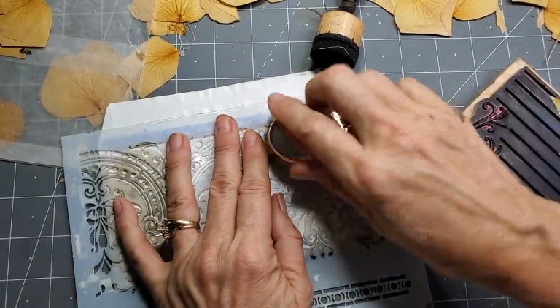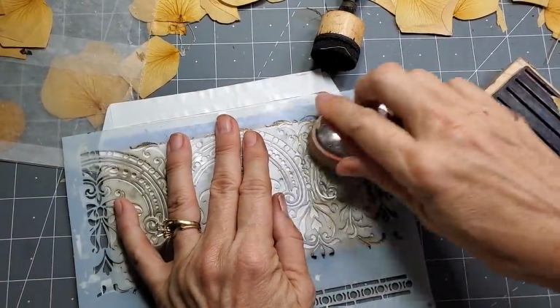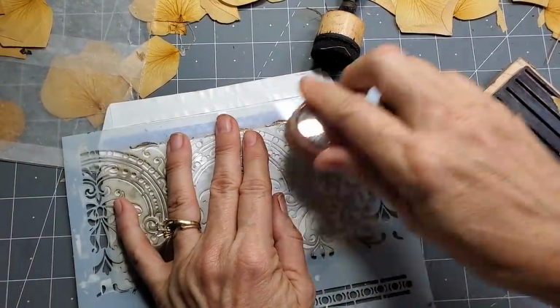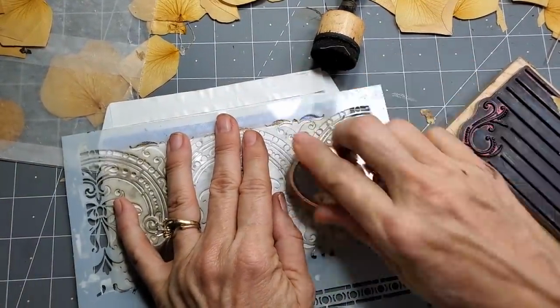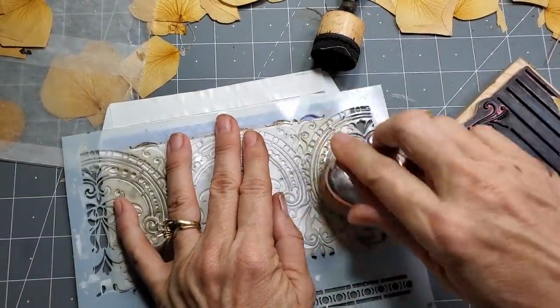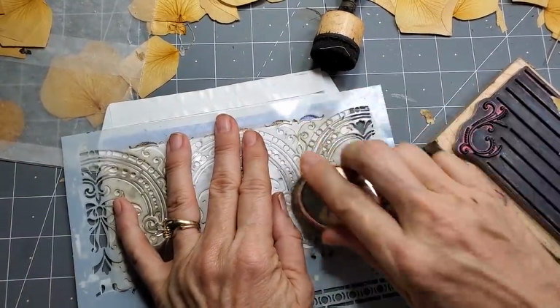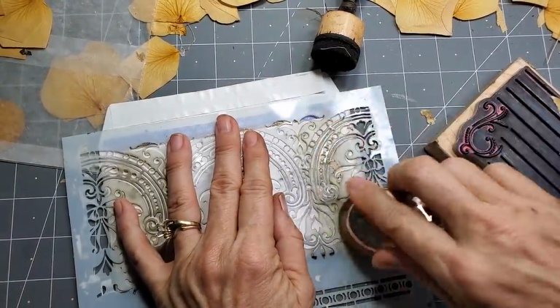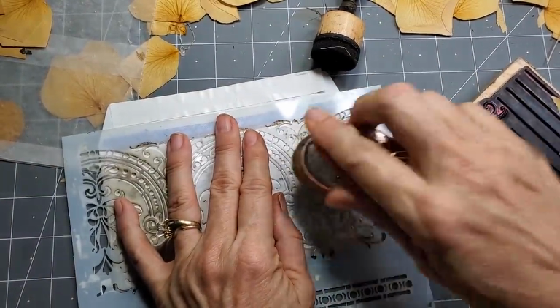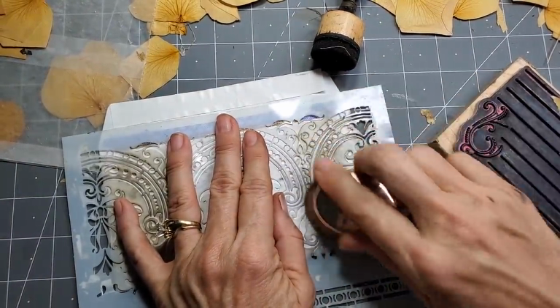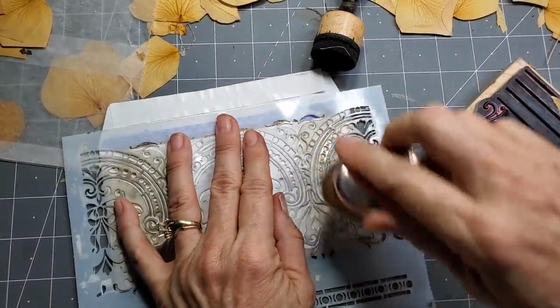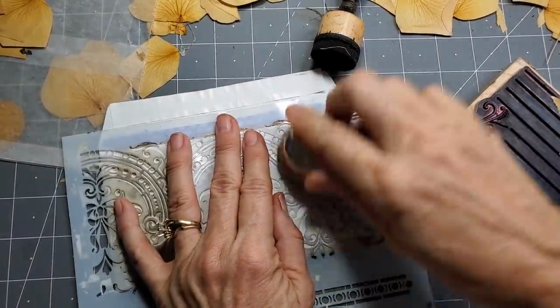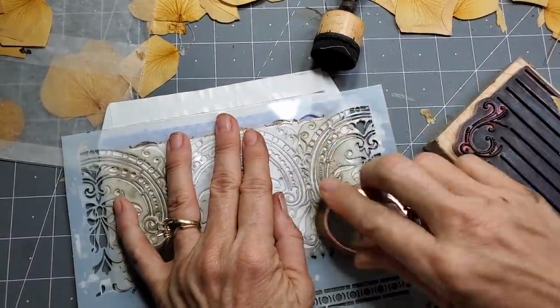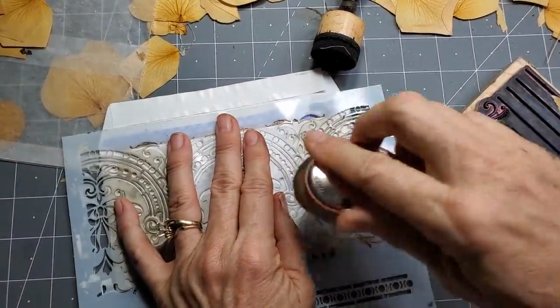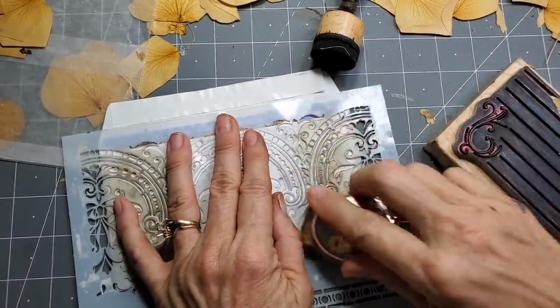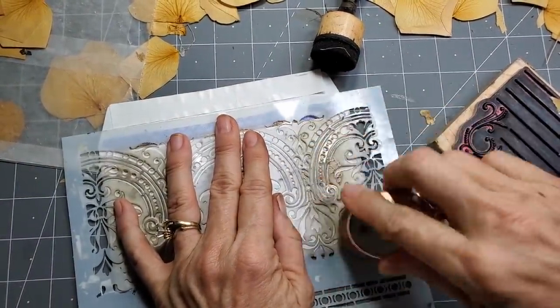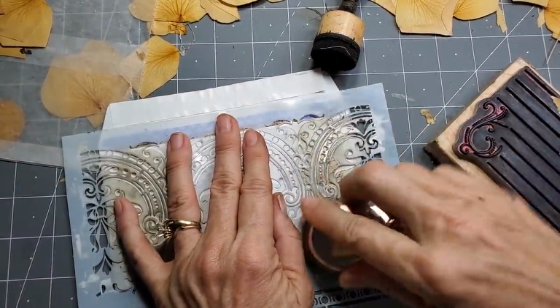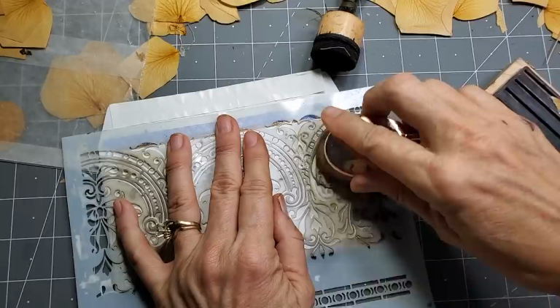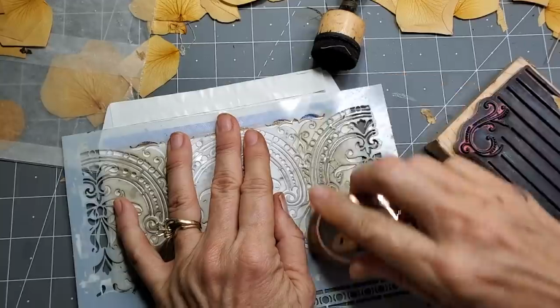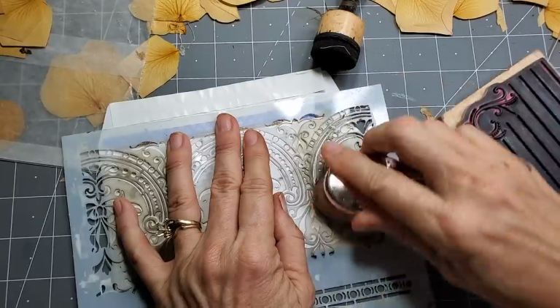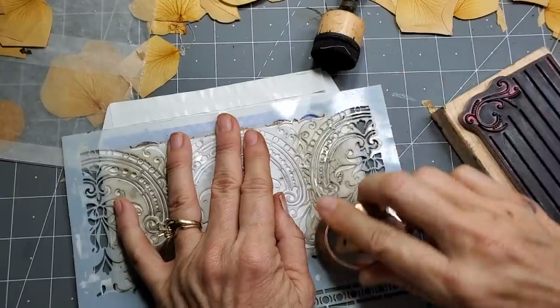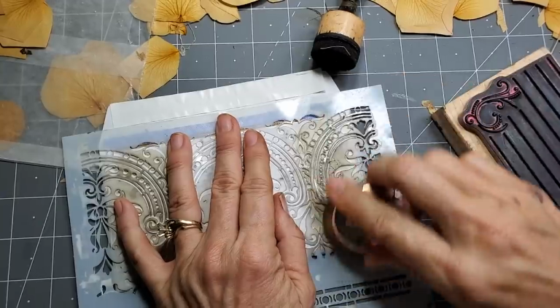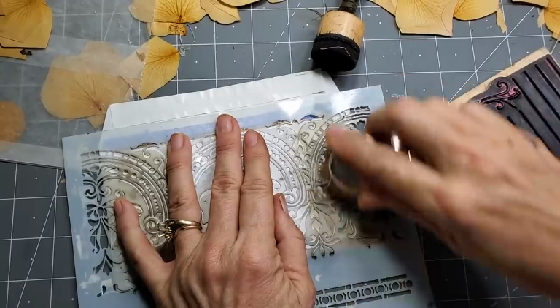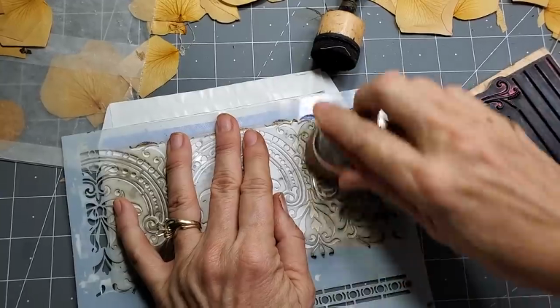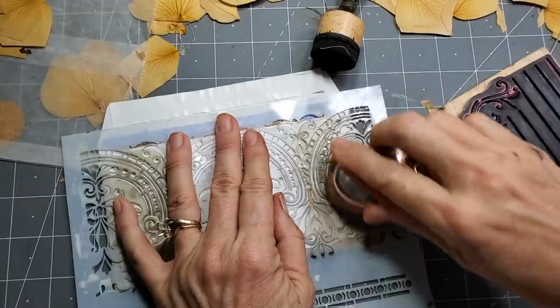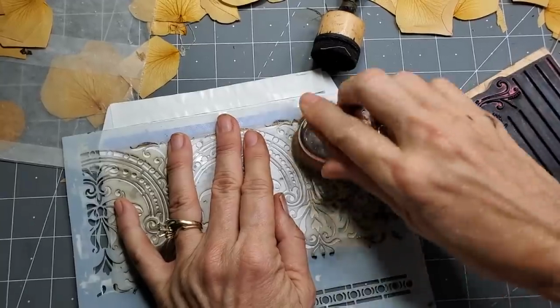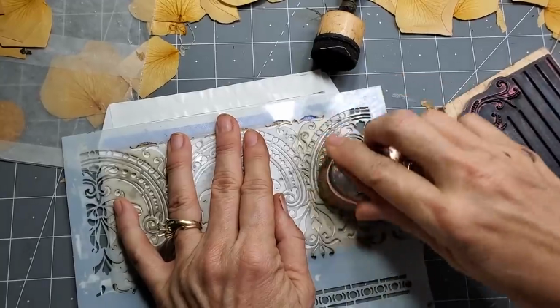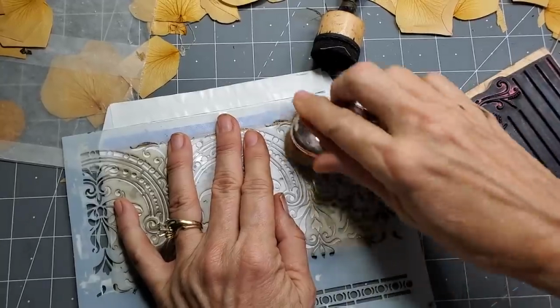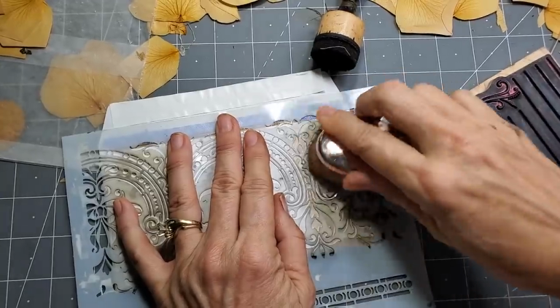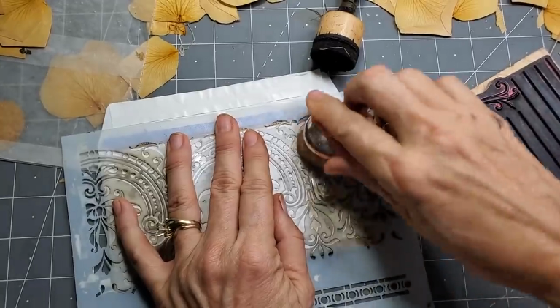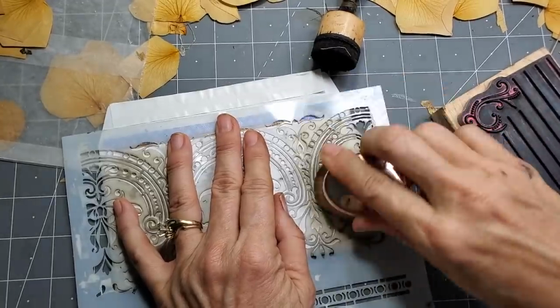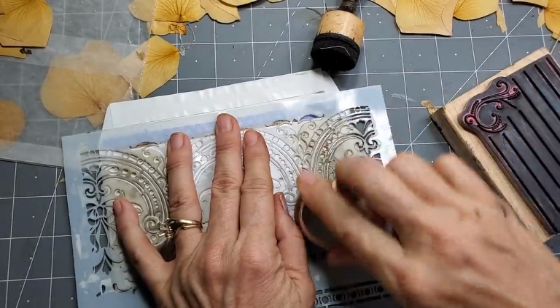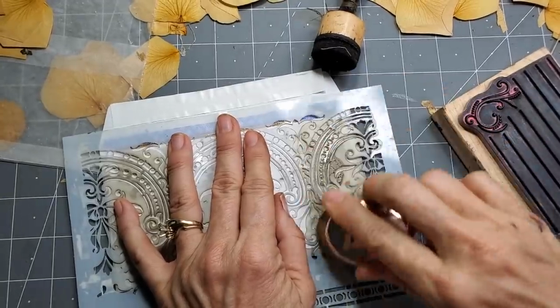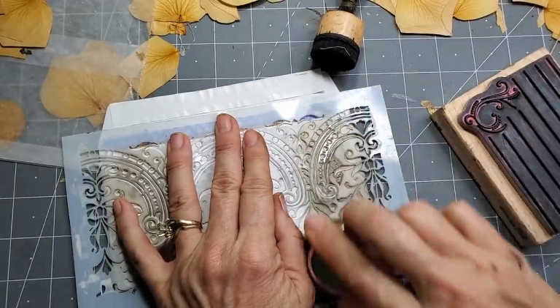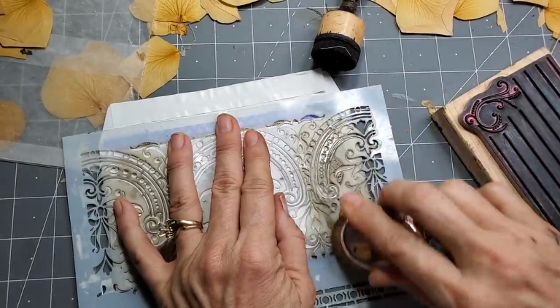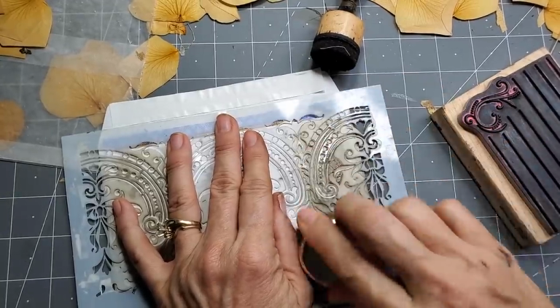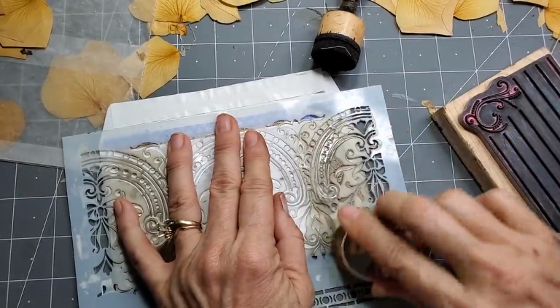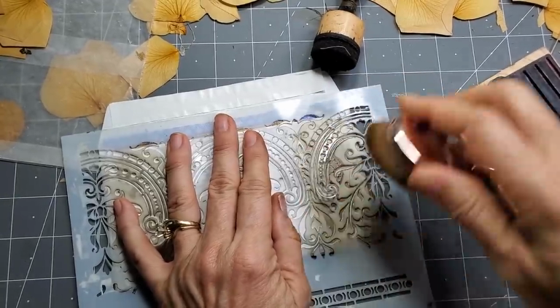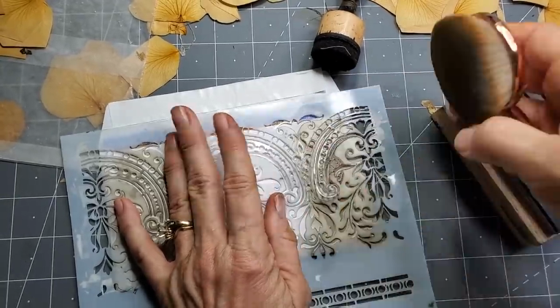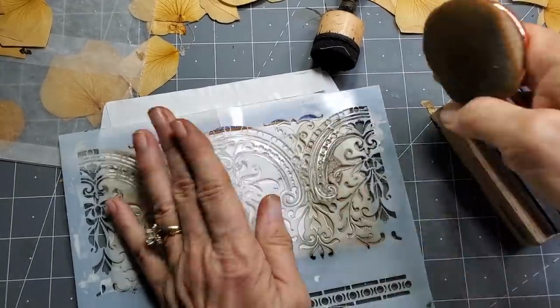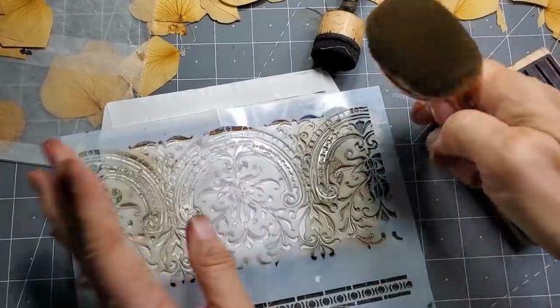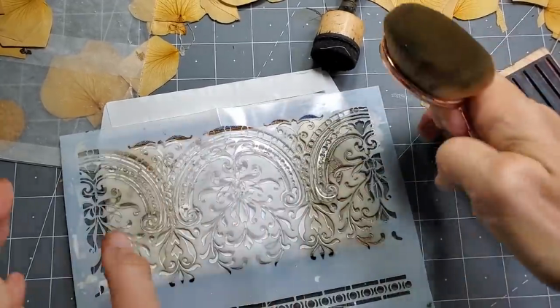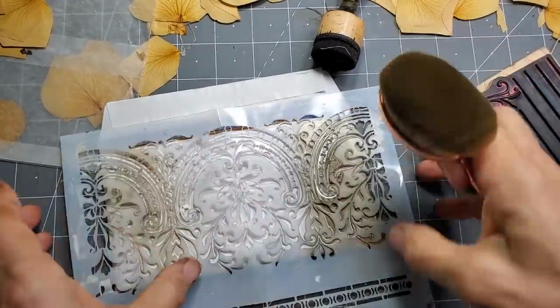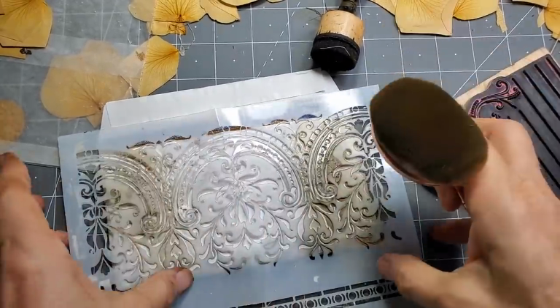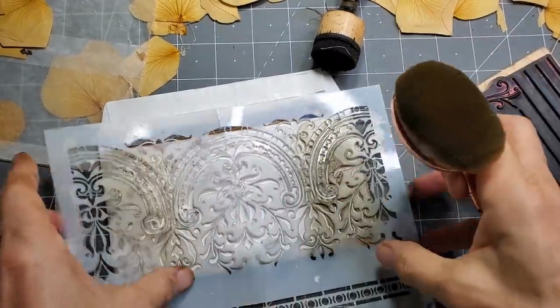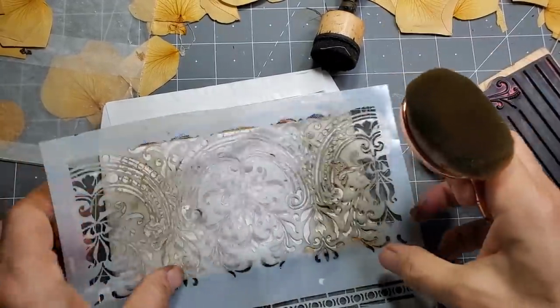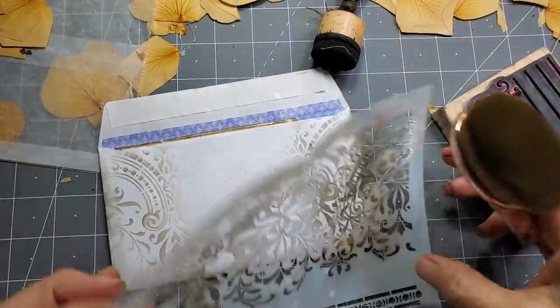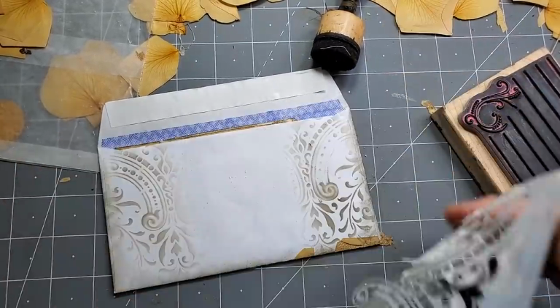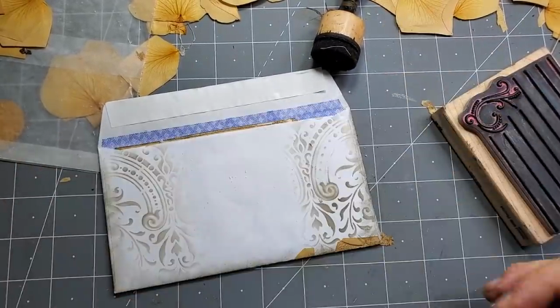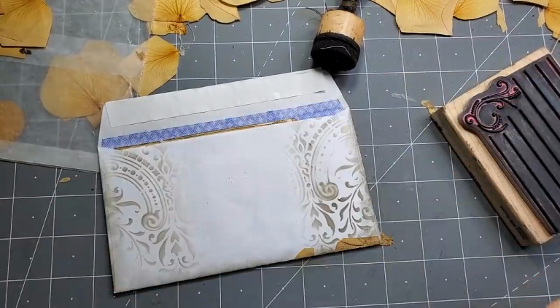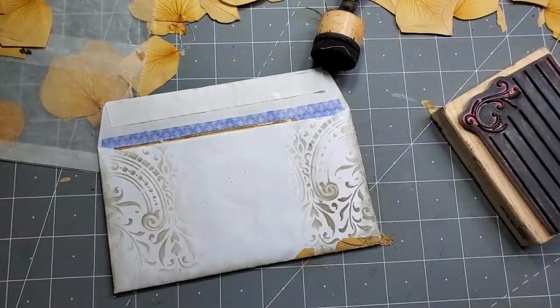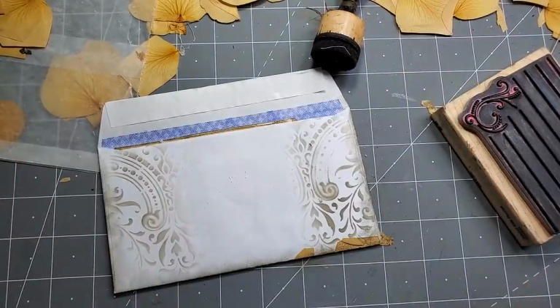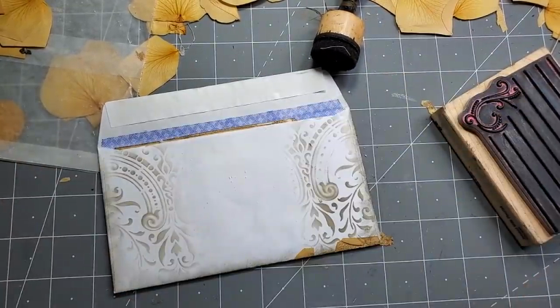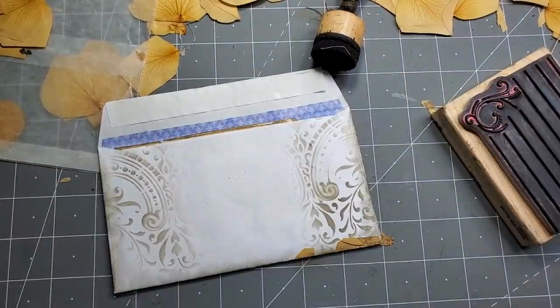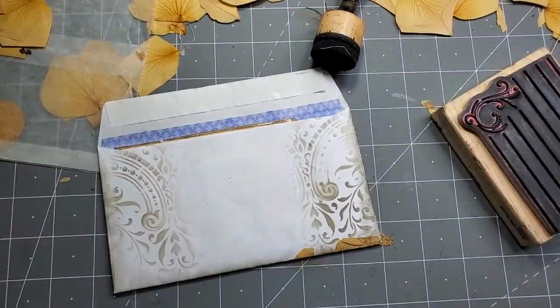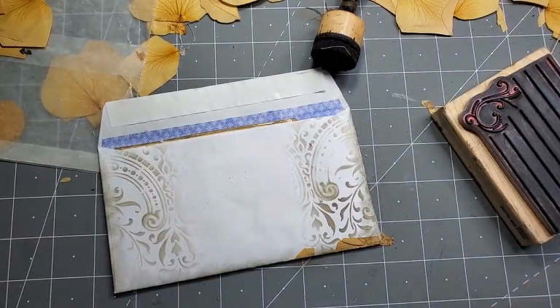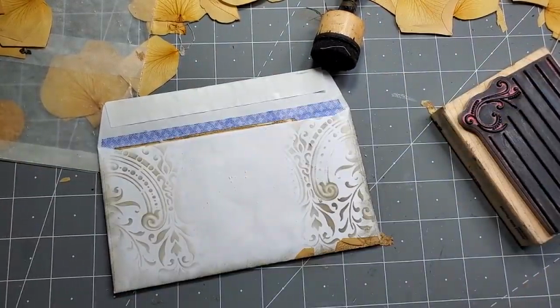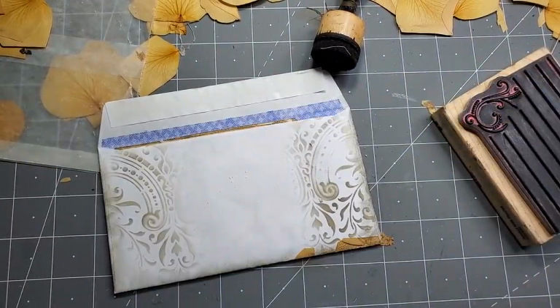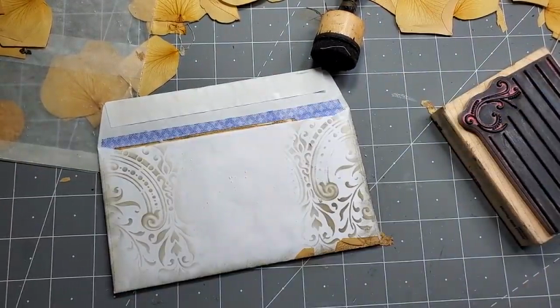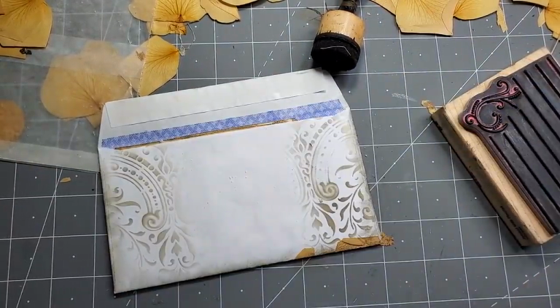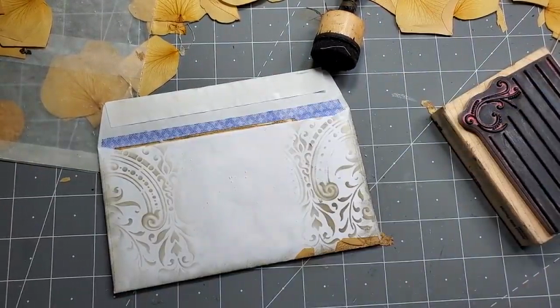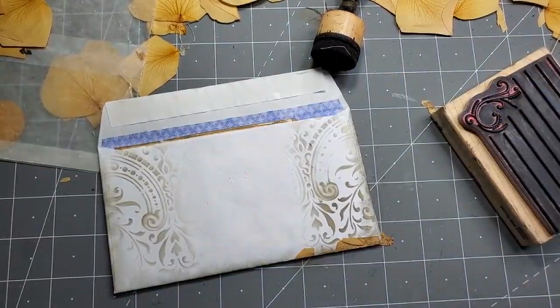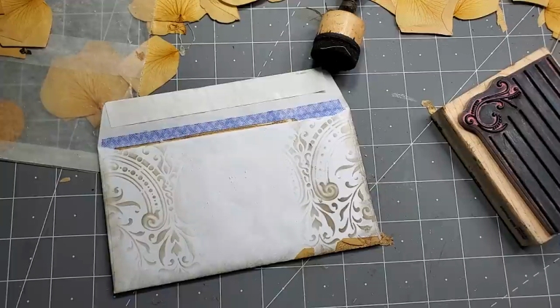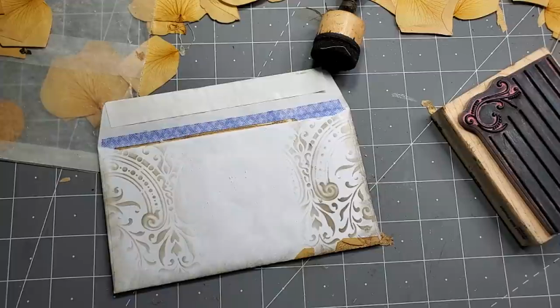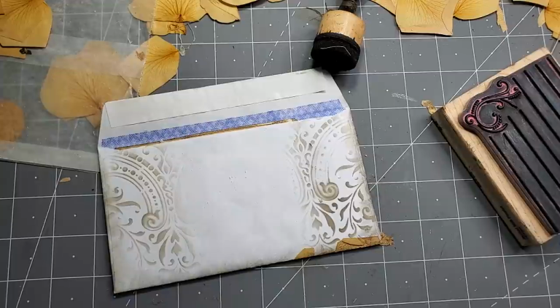I don't have to clean anything or spray anything. Yay. So we have this one. I don't know if I'm going to leave this — this looks like it needs to come off. It looks too plastic and modern for my taste.